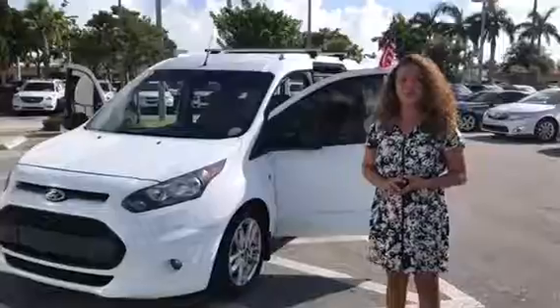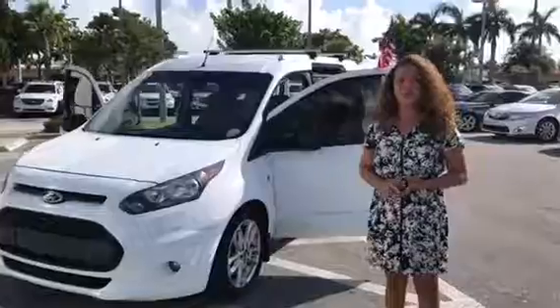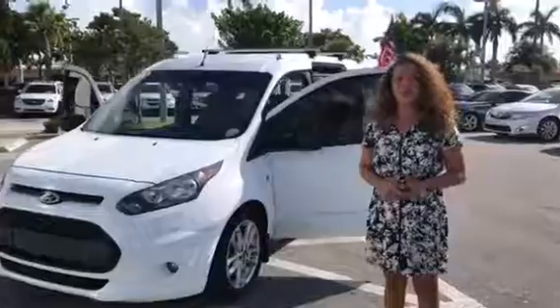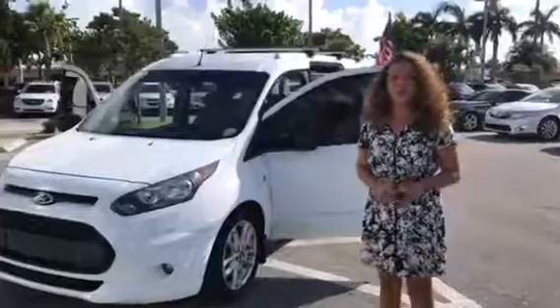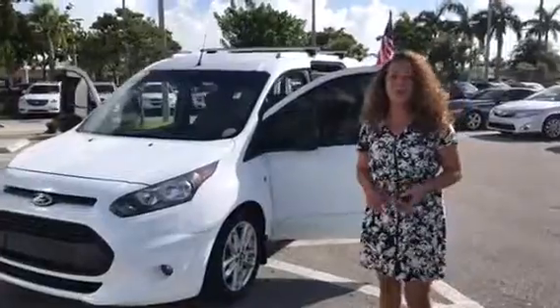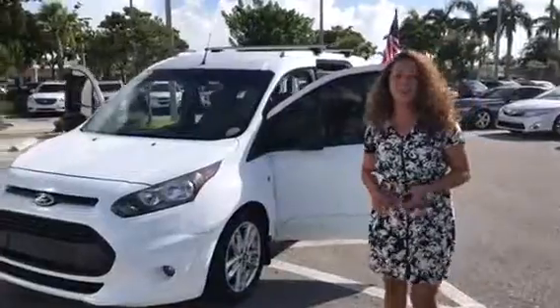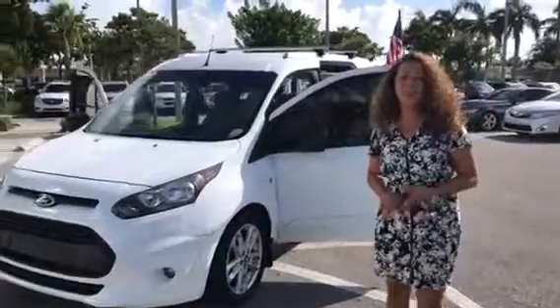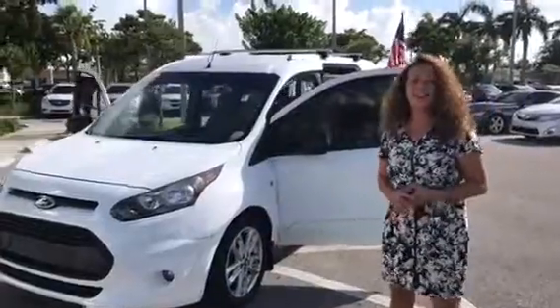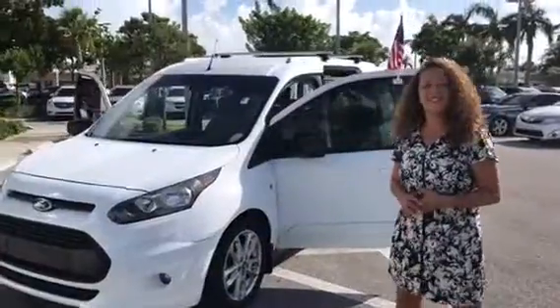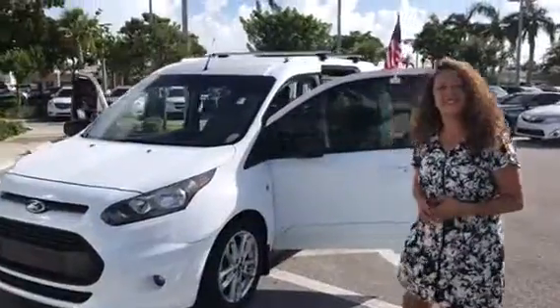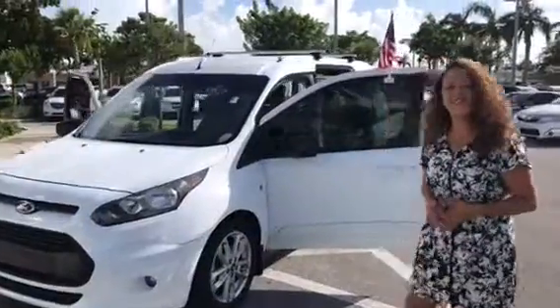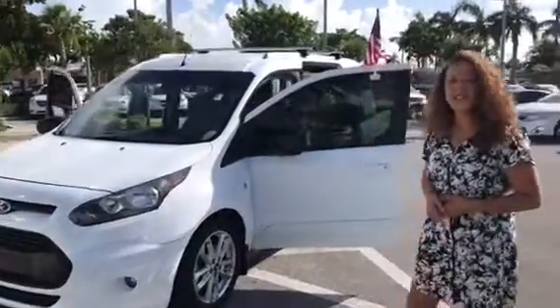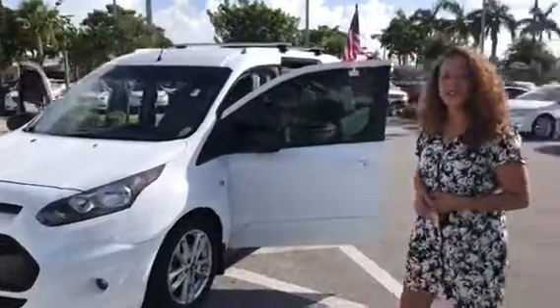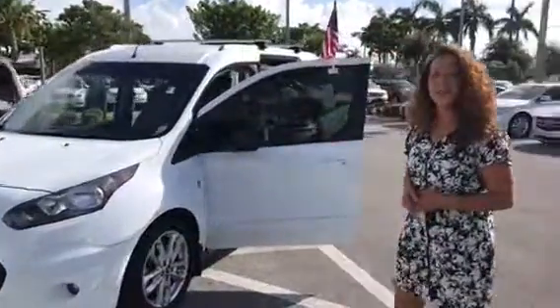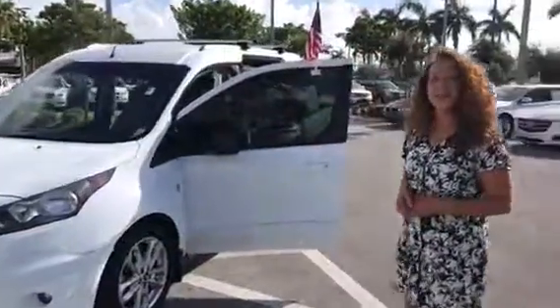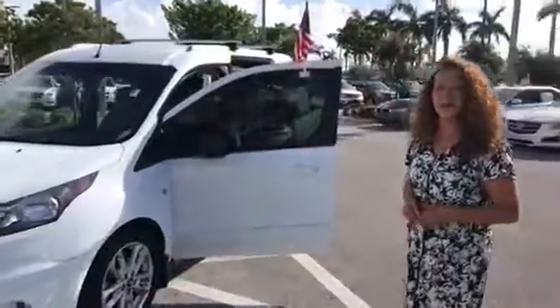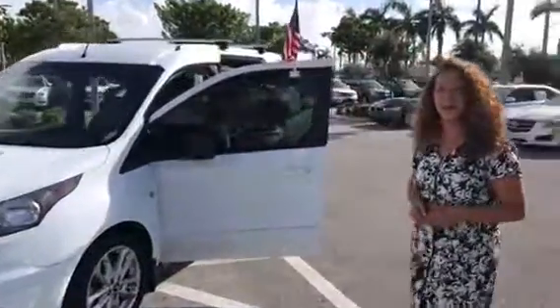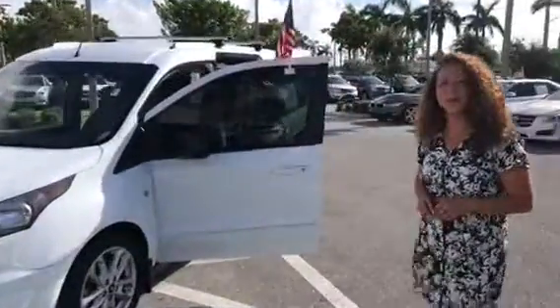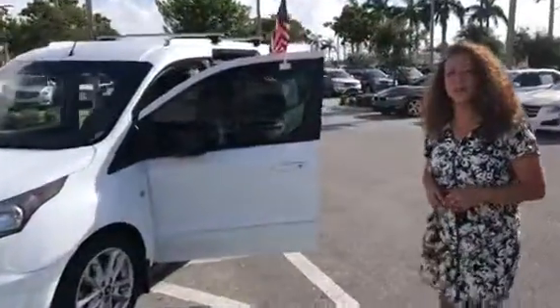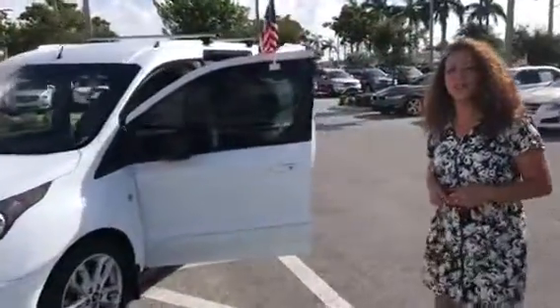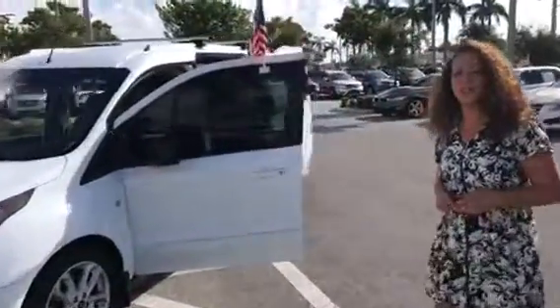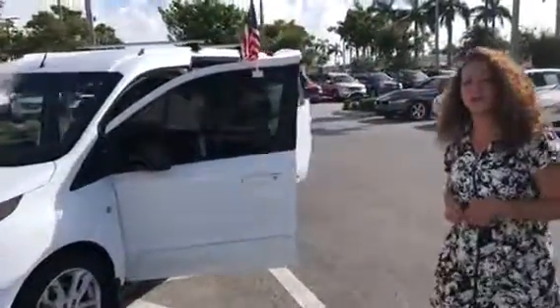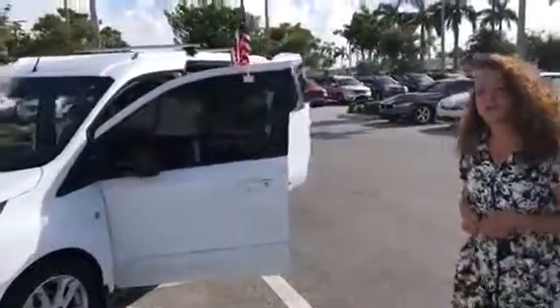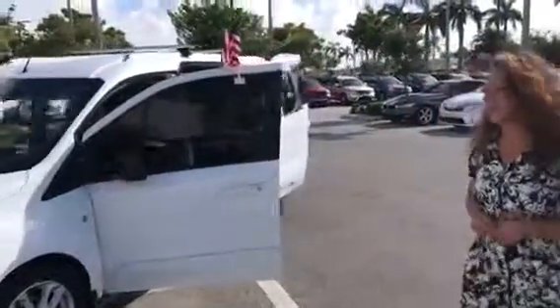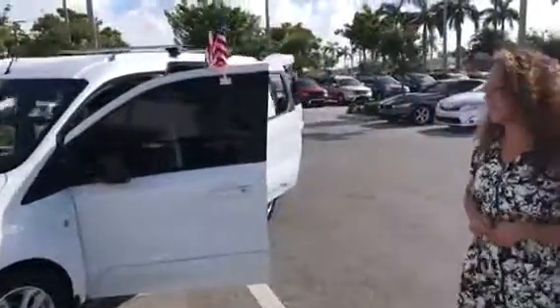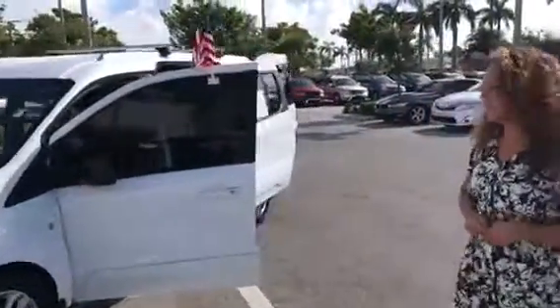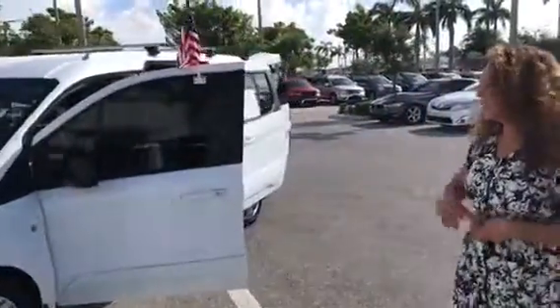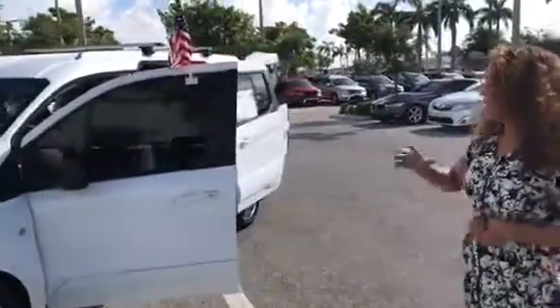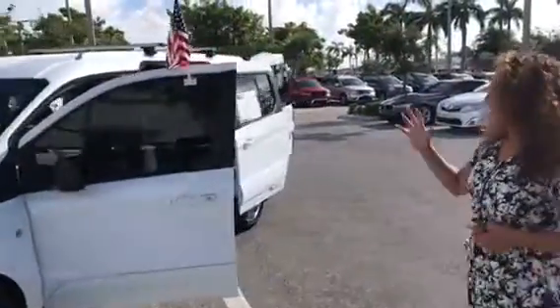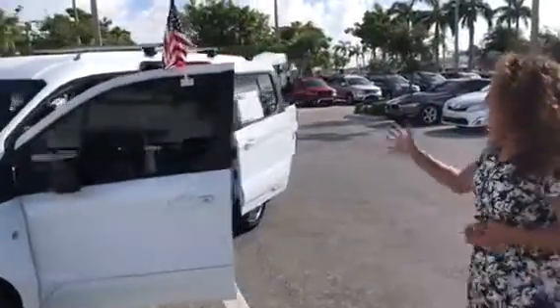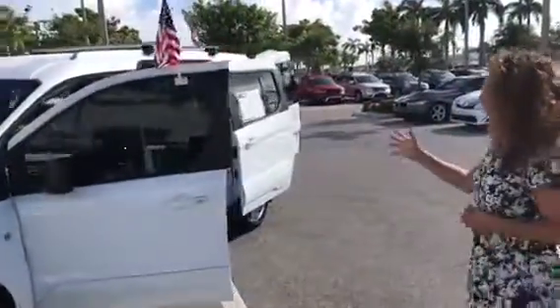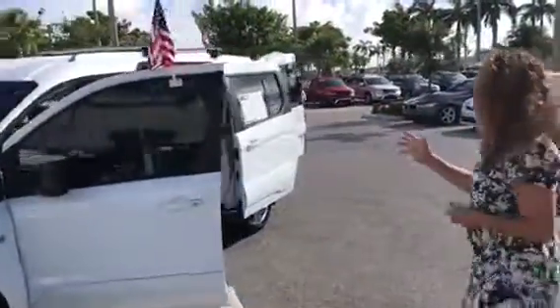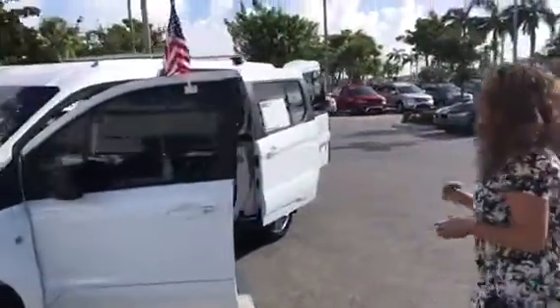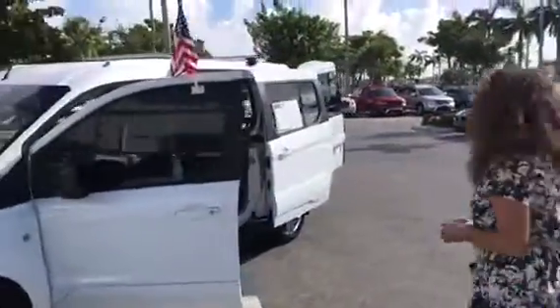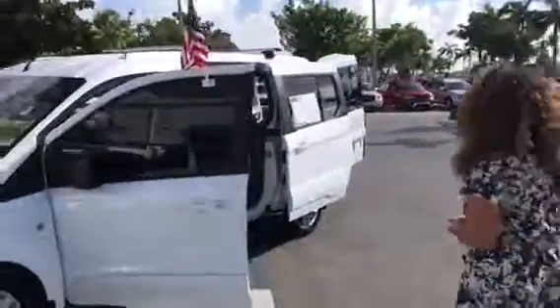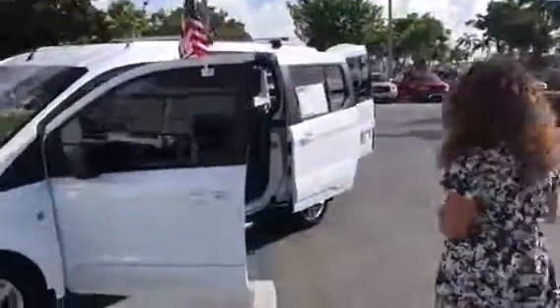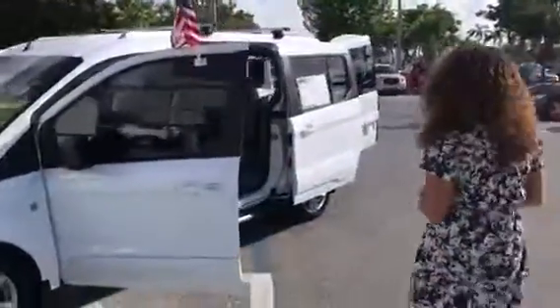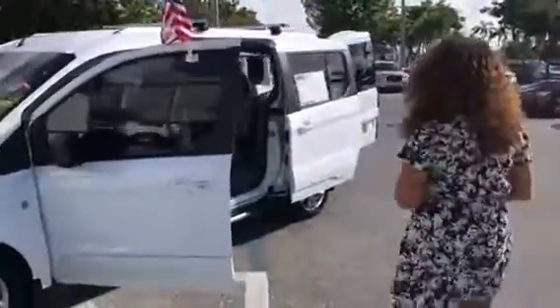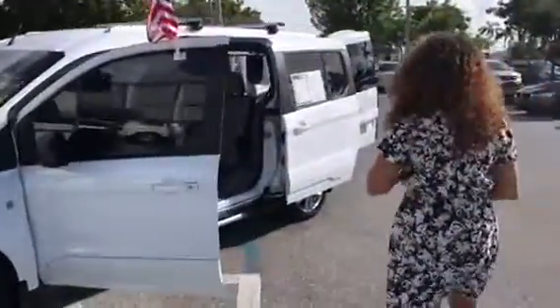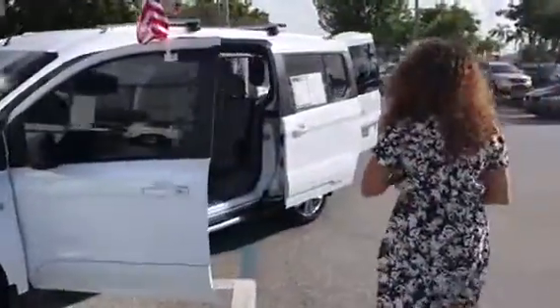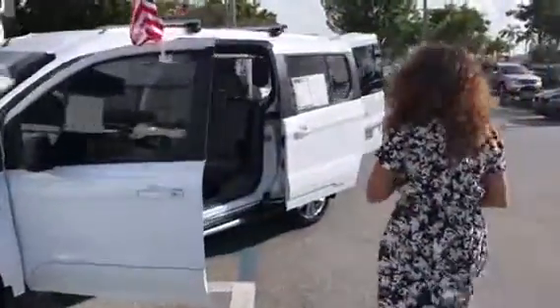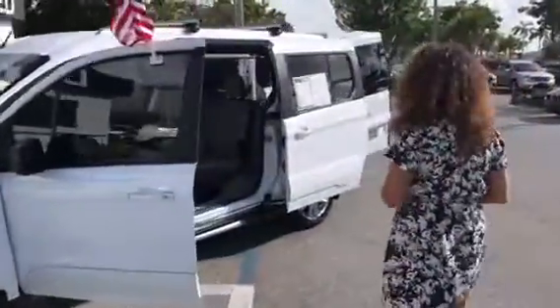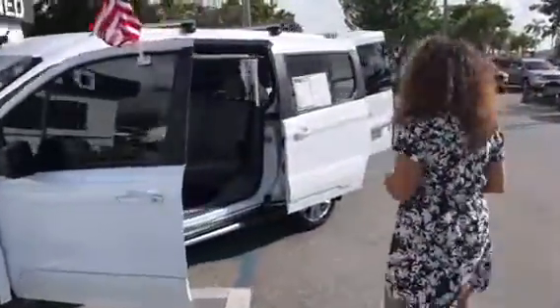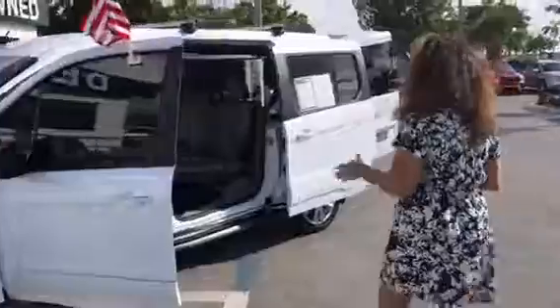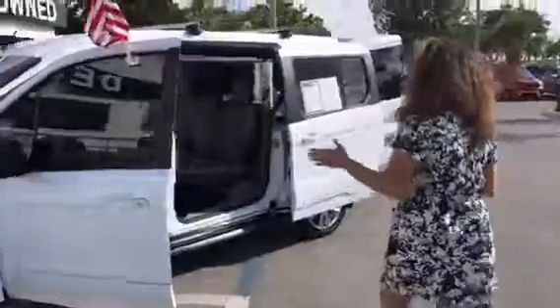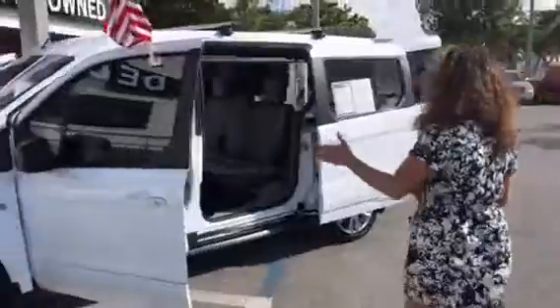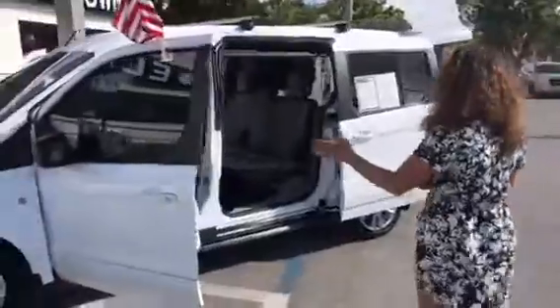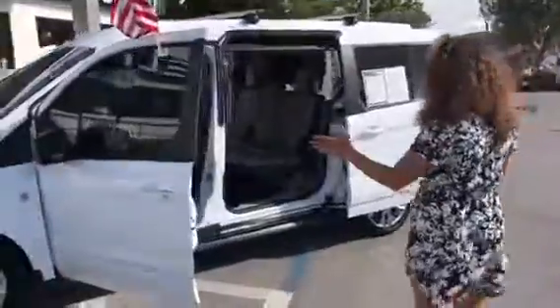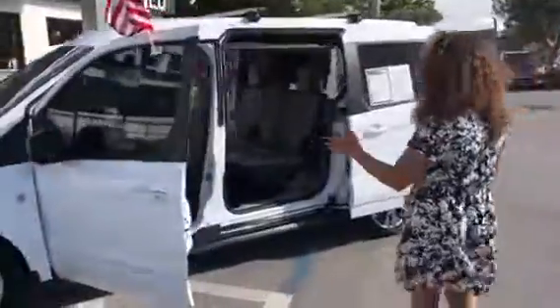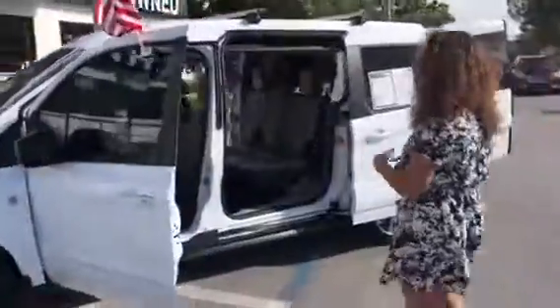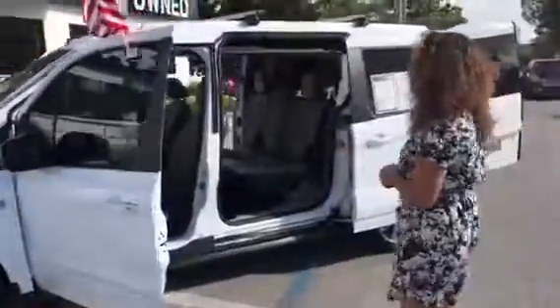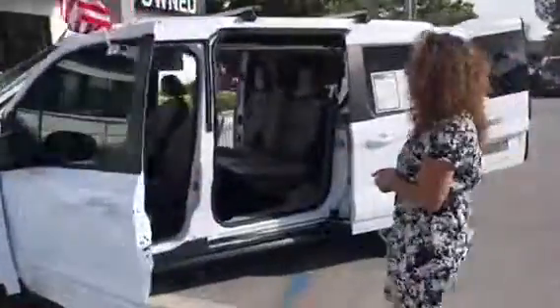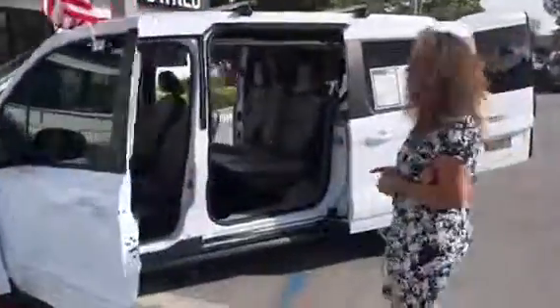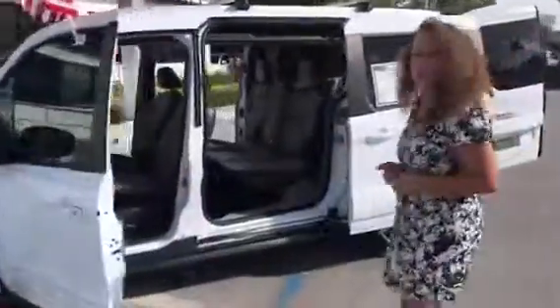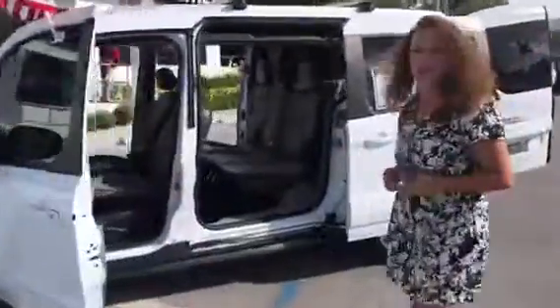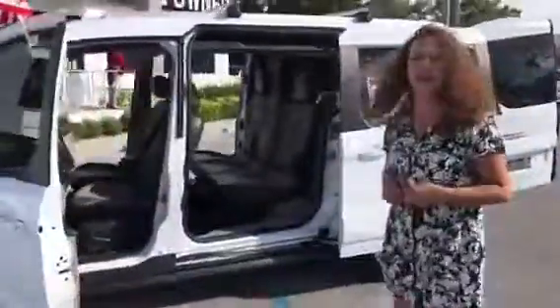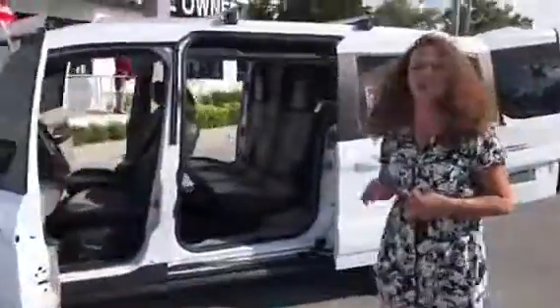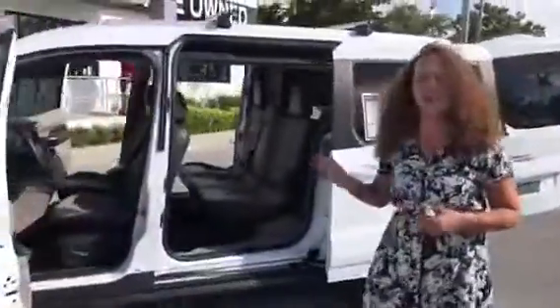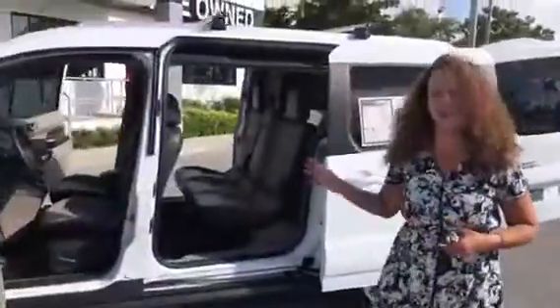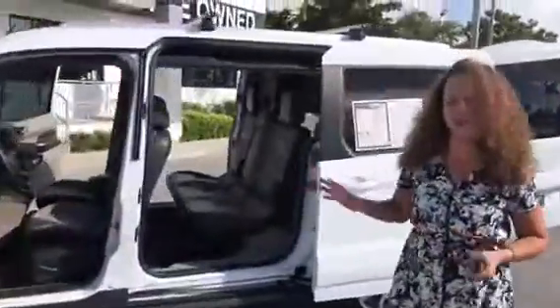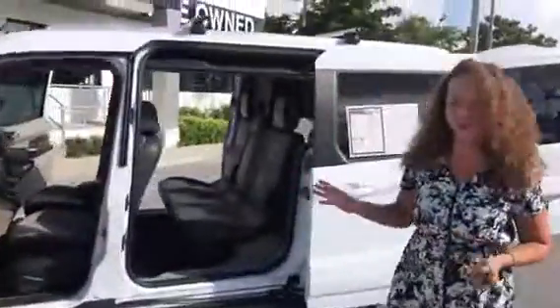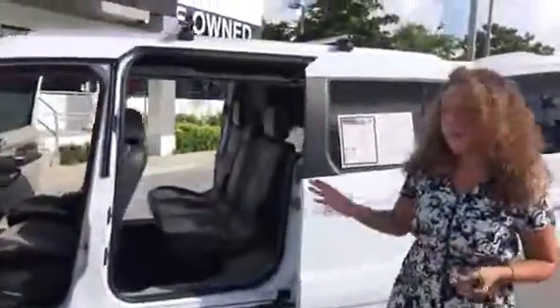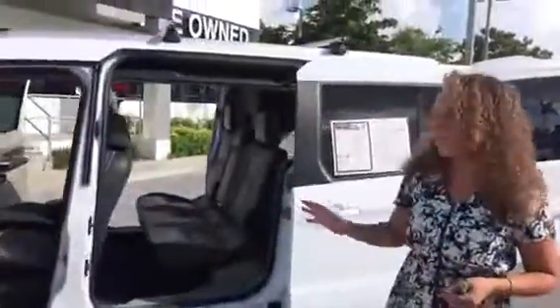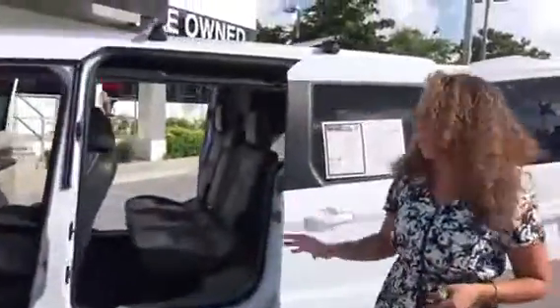Good morning, Stephanie here at Delray Buick GMC. Here is the 2014 Ford Transit that we have here and available.